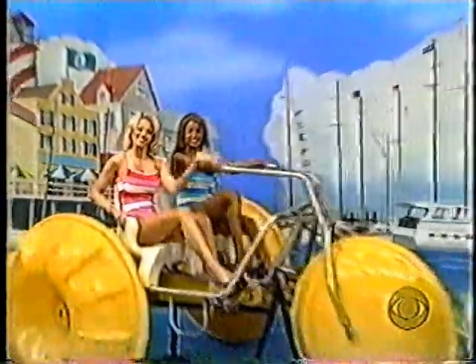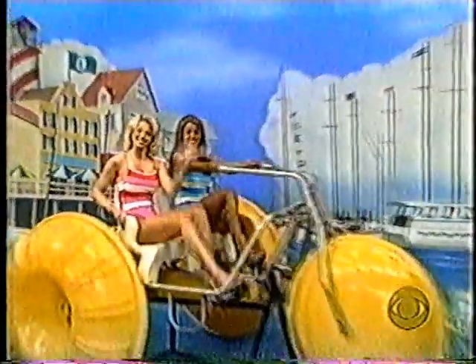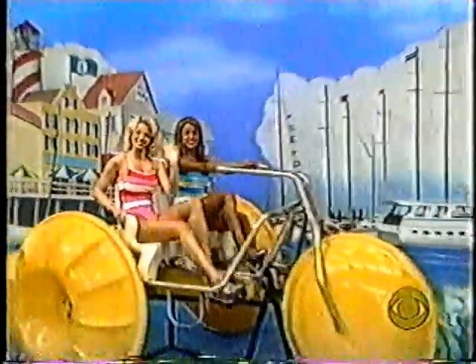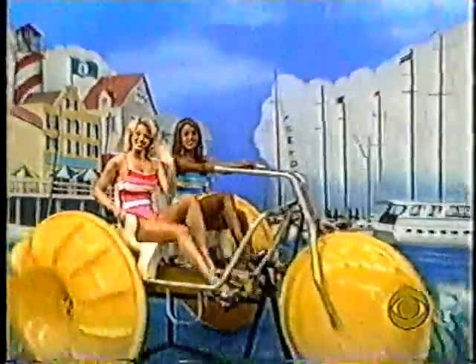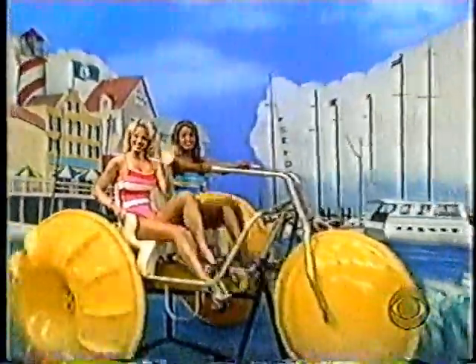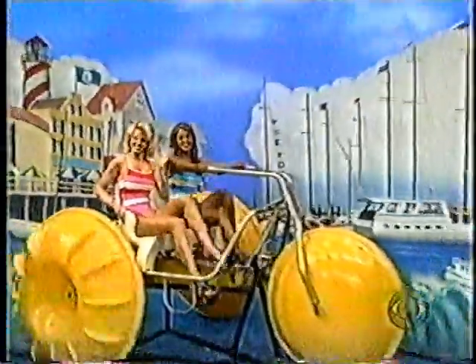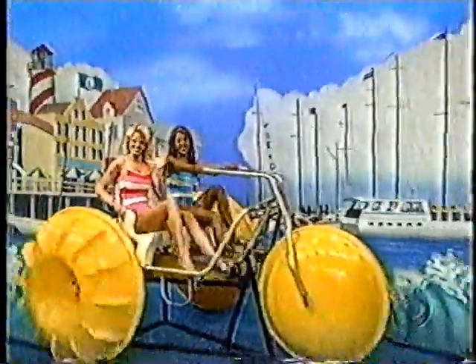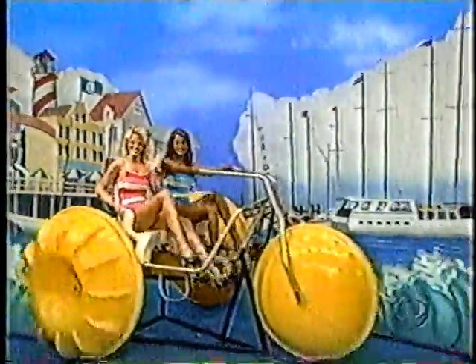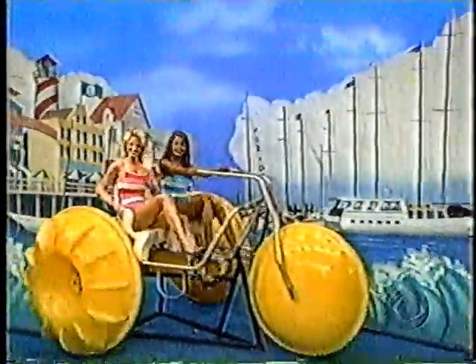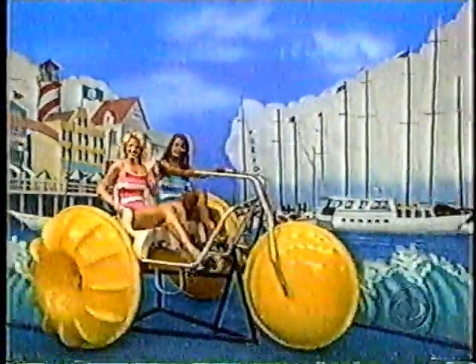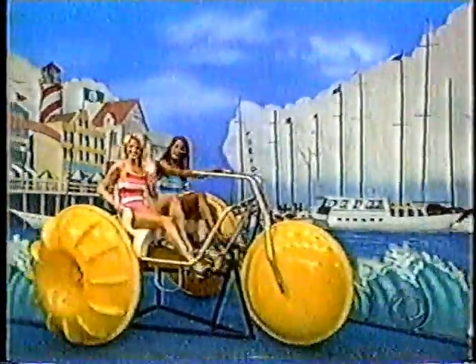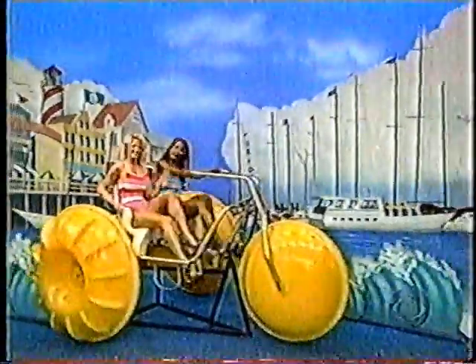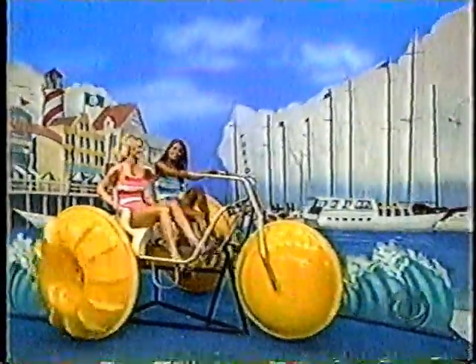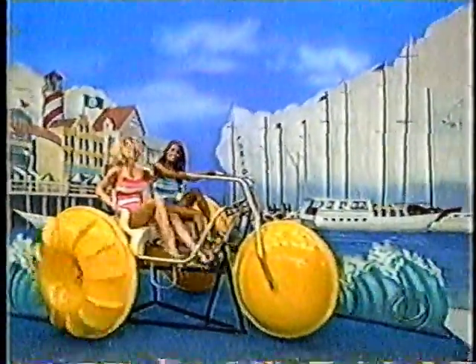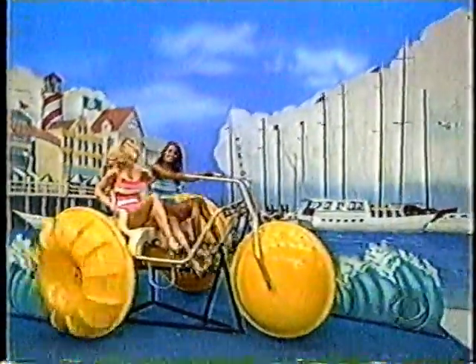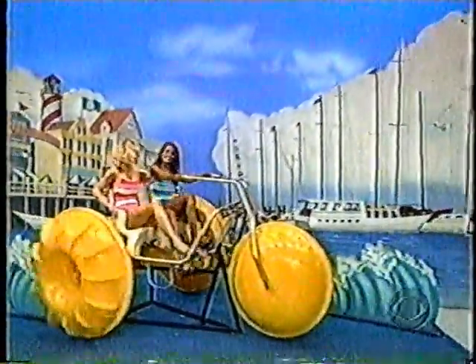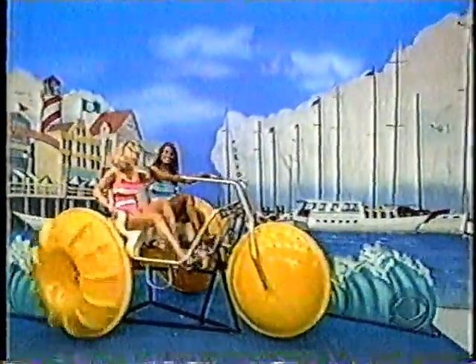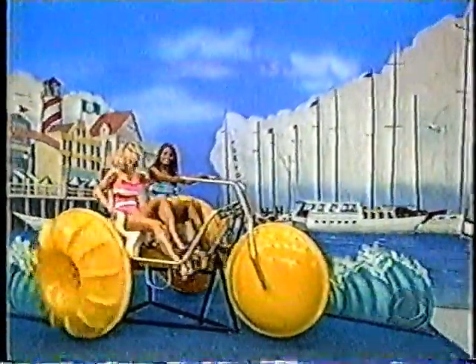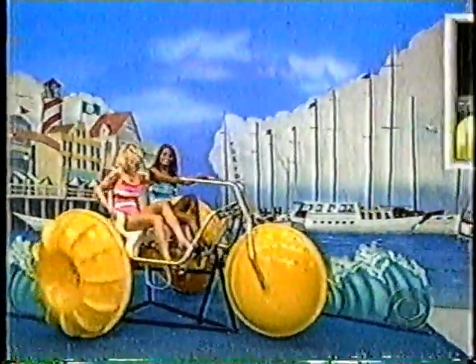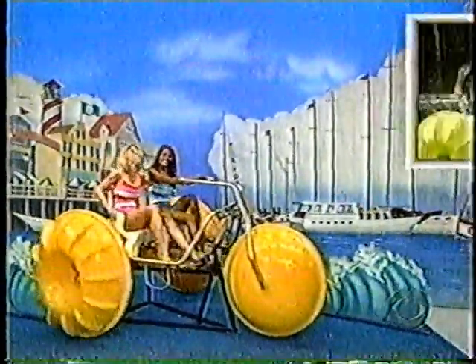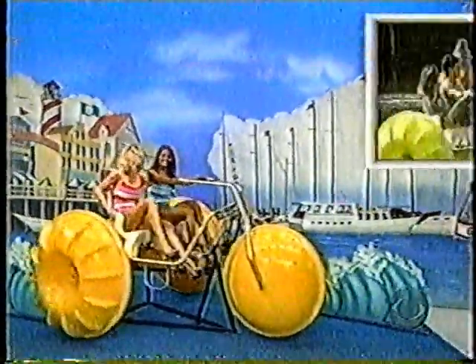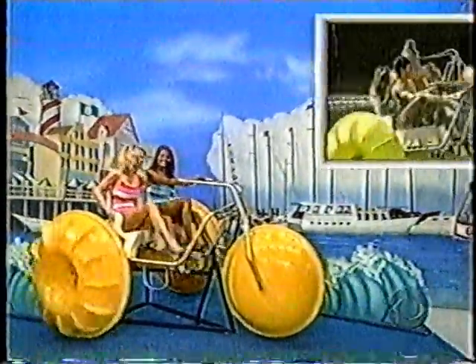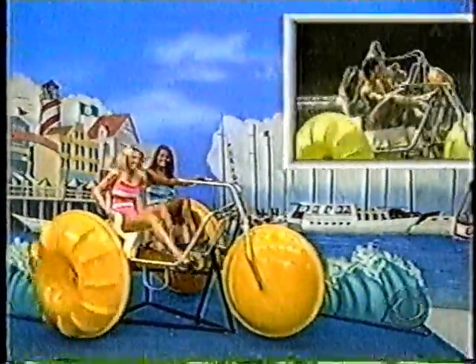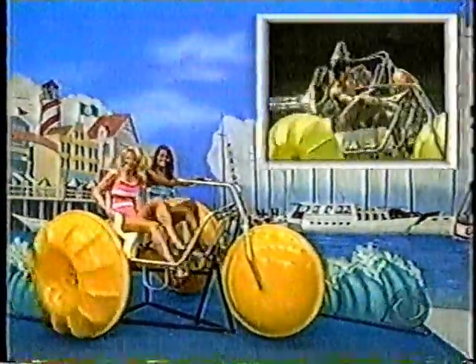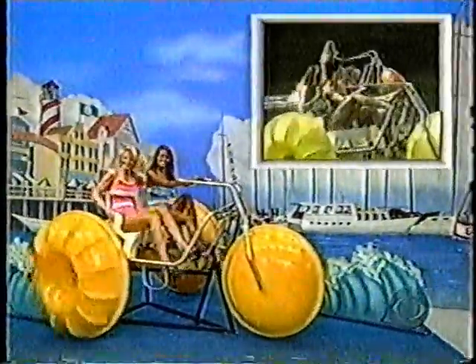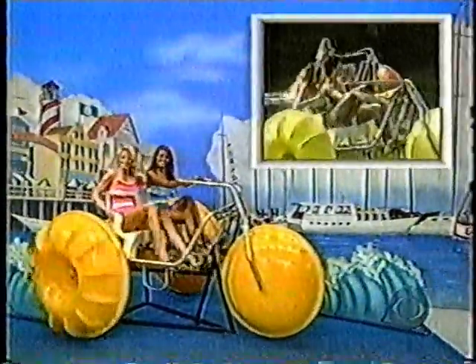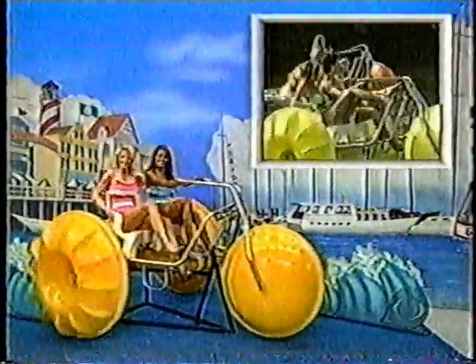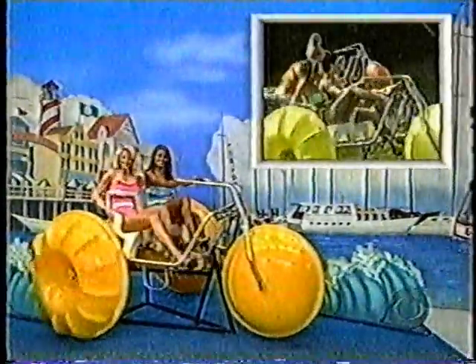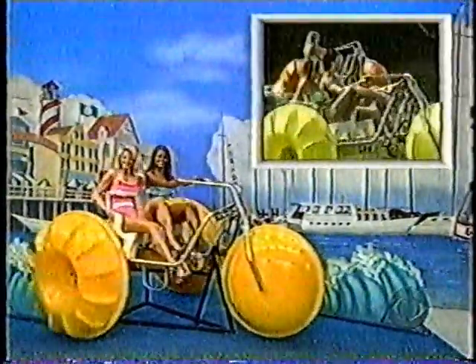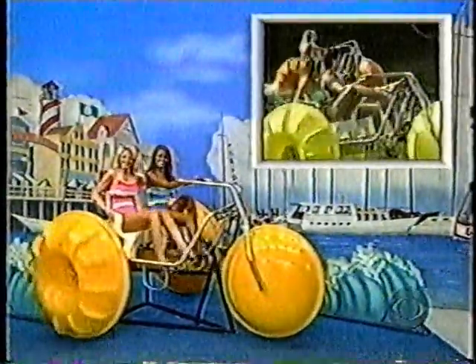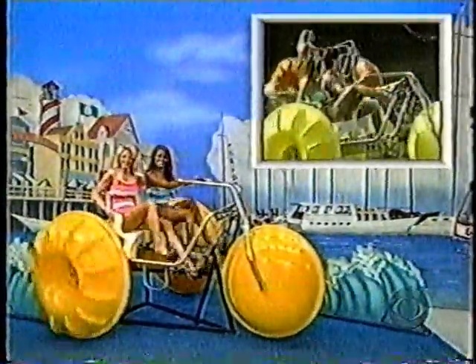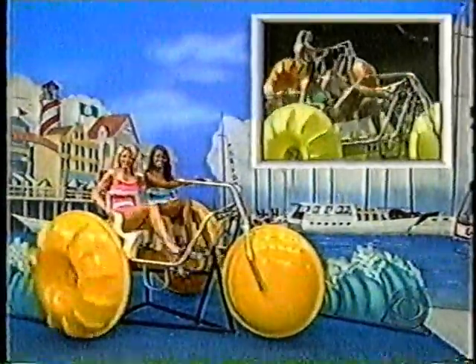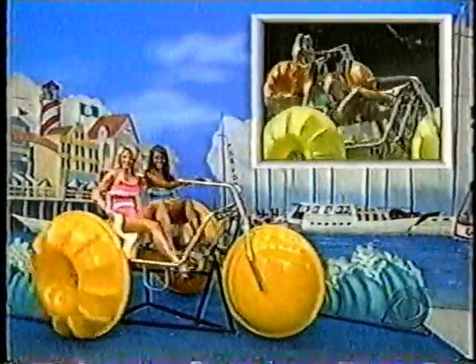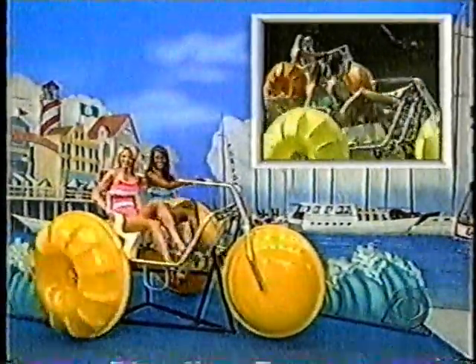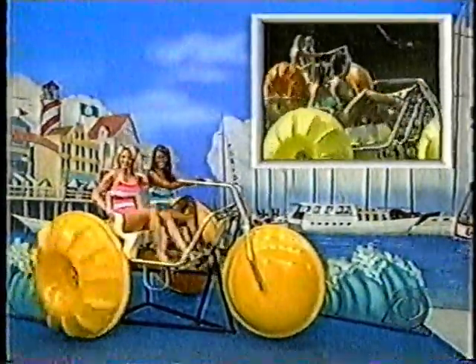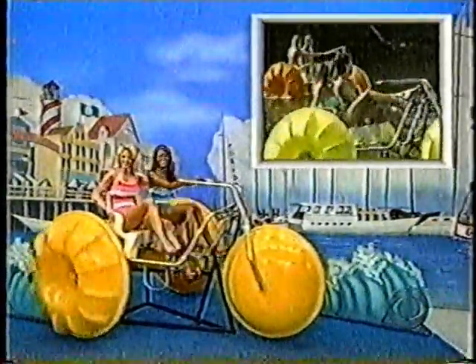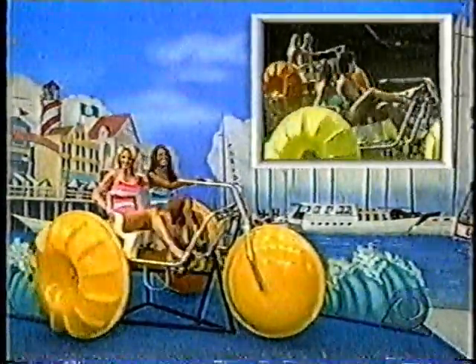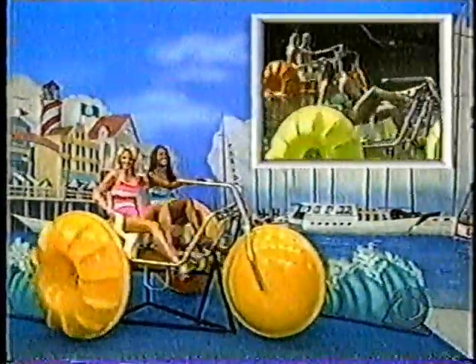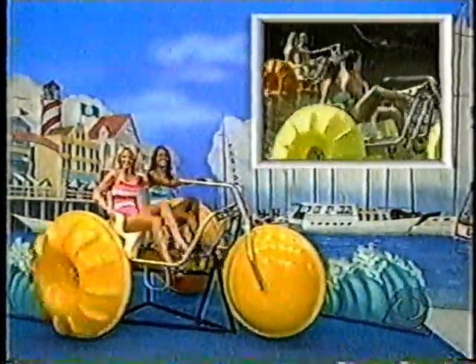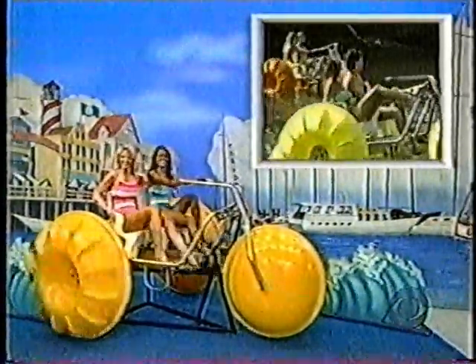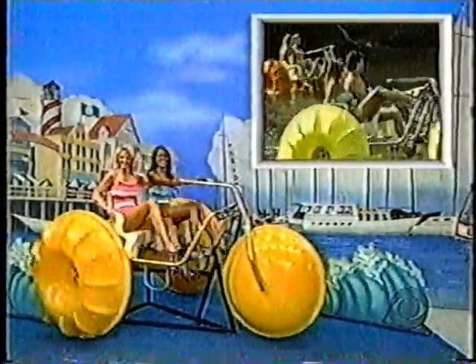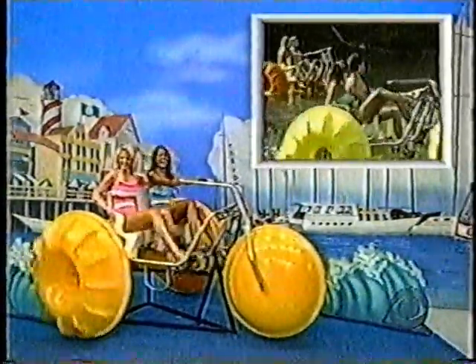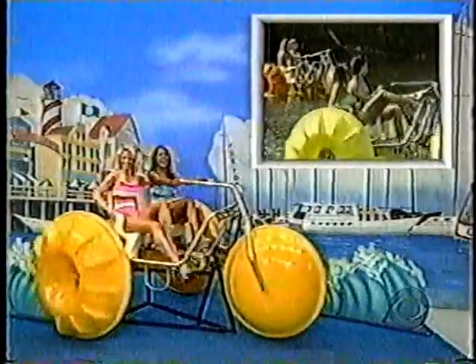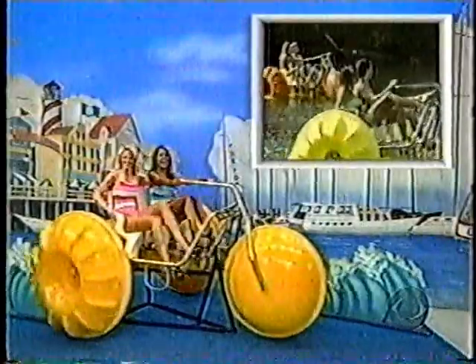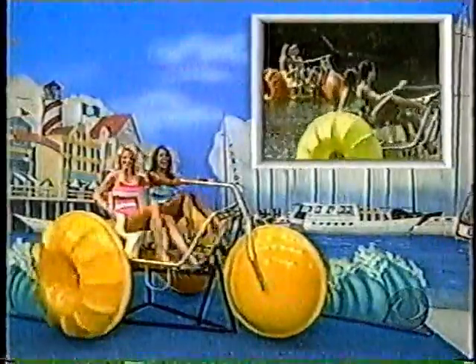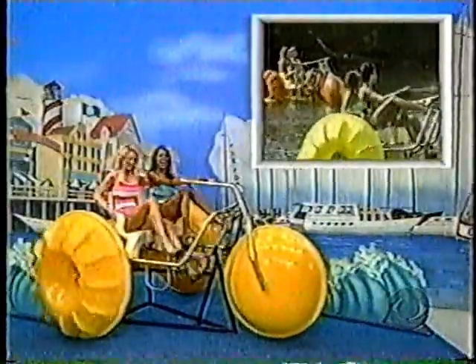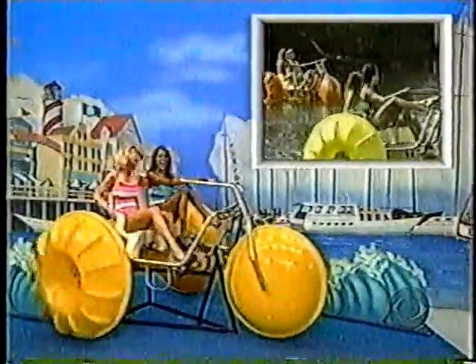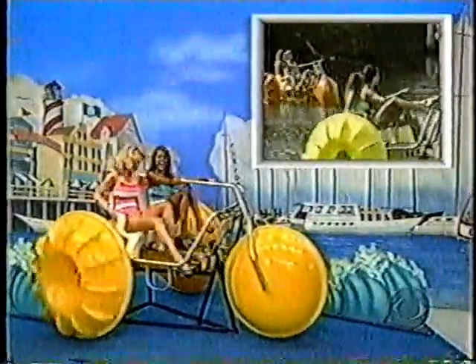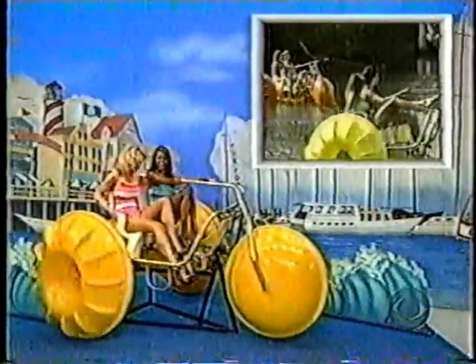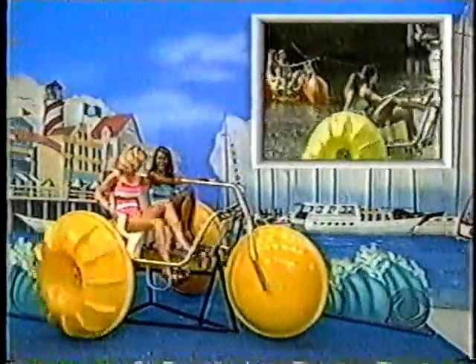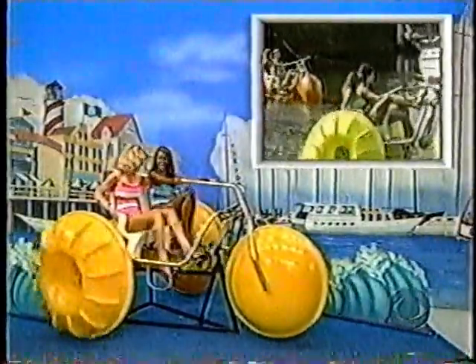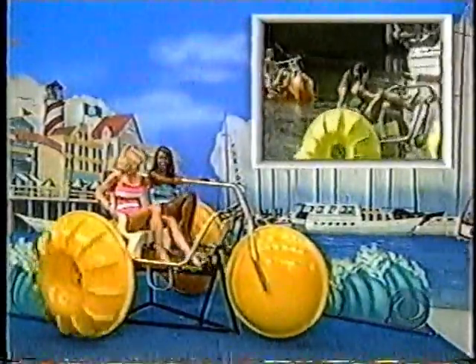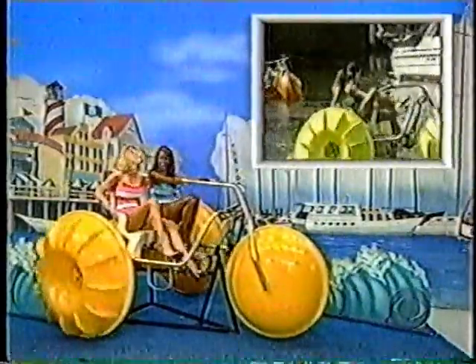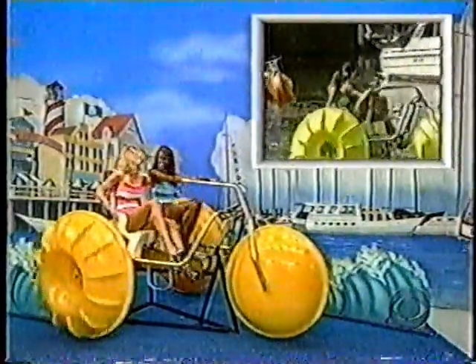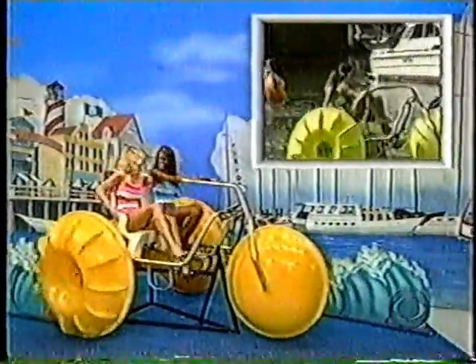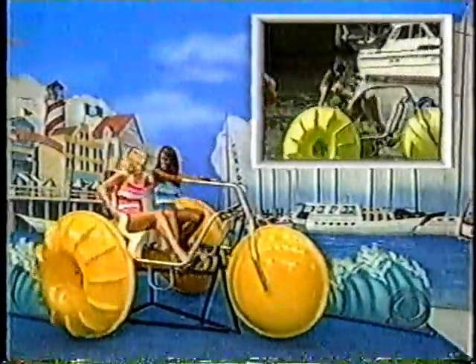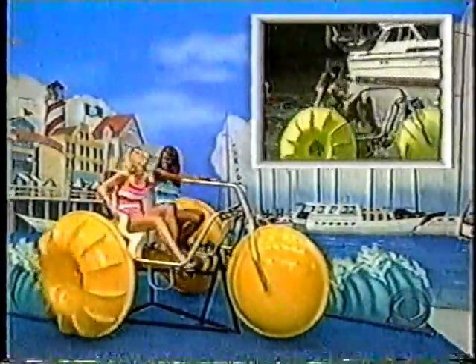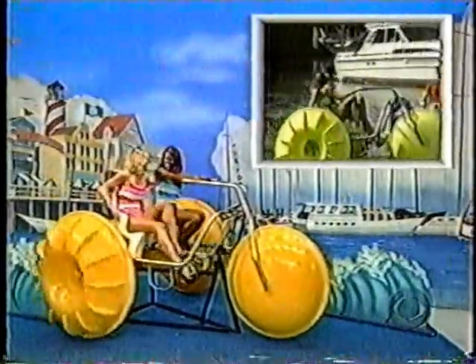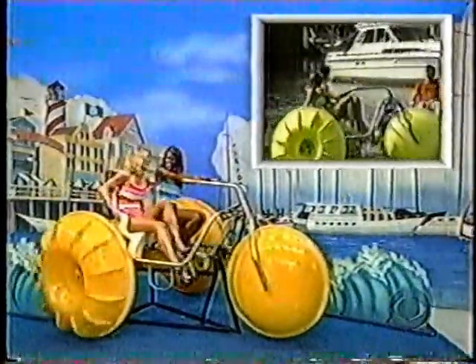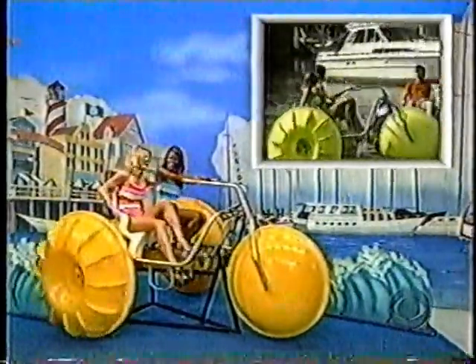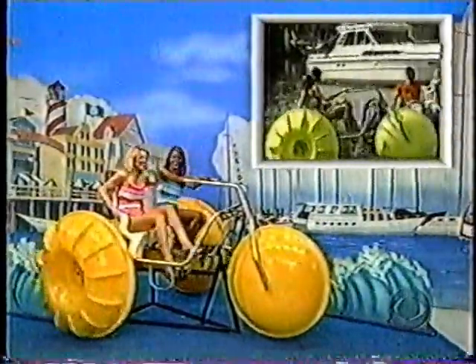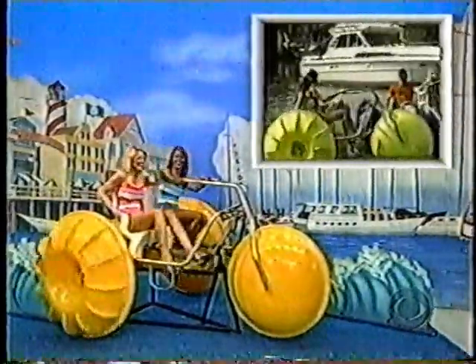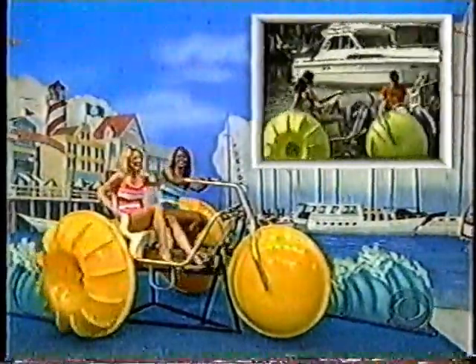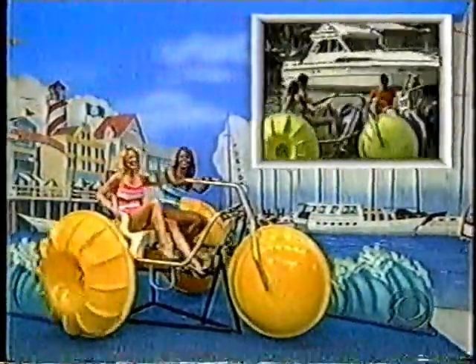A three-wheeled aqua-cycle — it's like riding a giant tricycle on water. Buoyant and durable fun on wheels from Water Ventures.